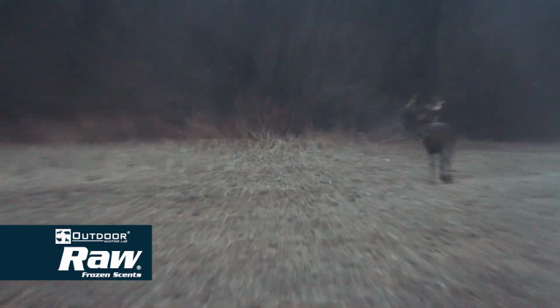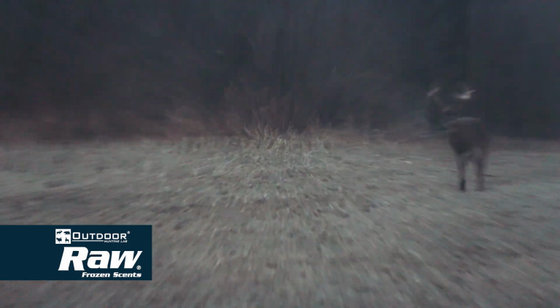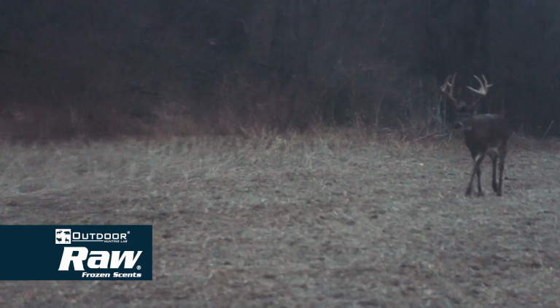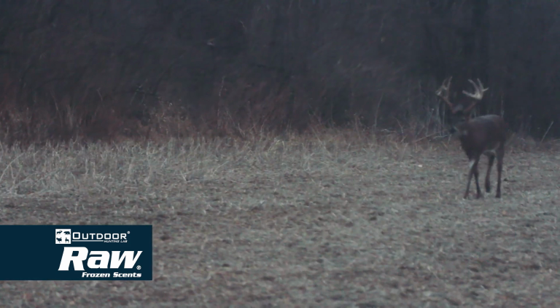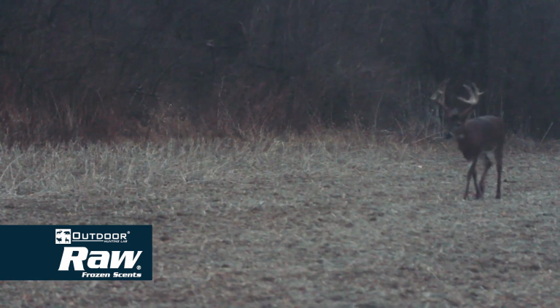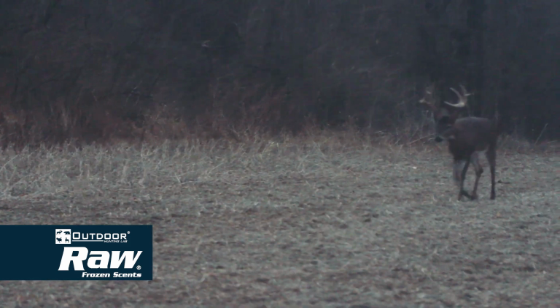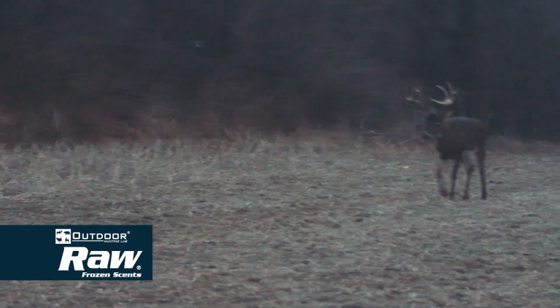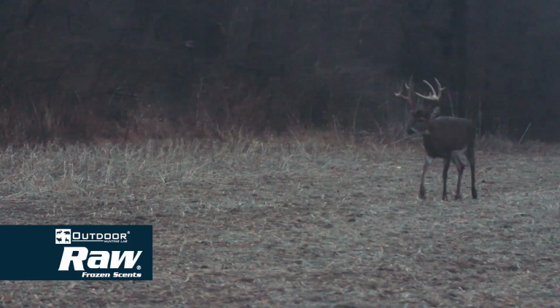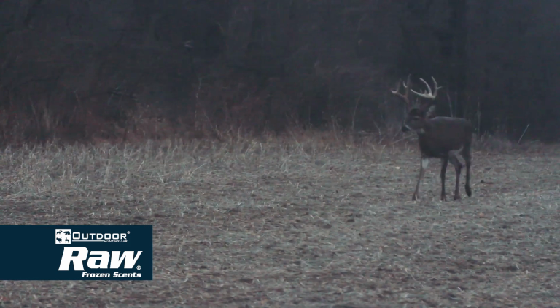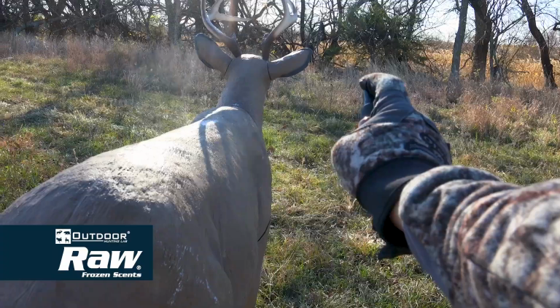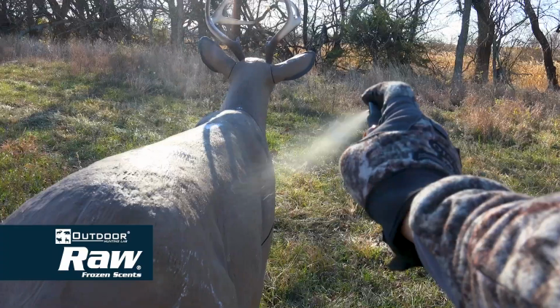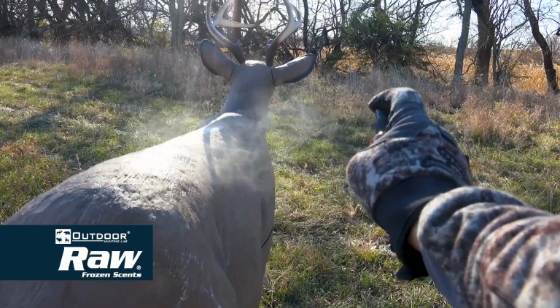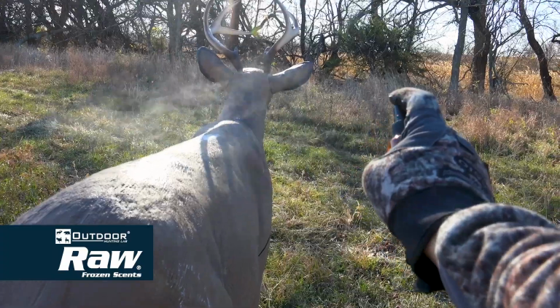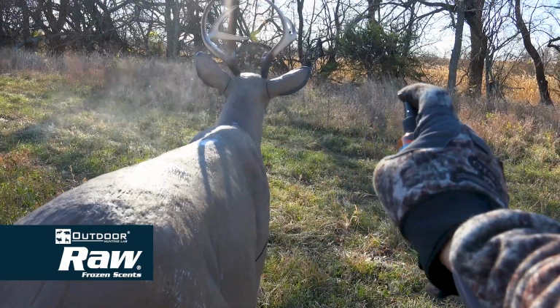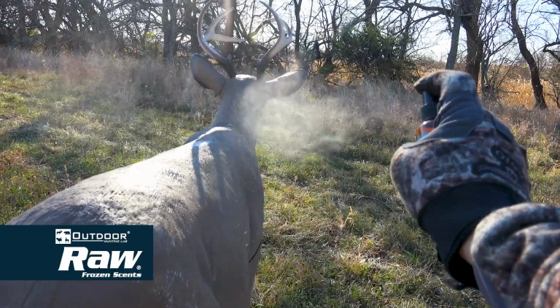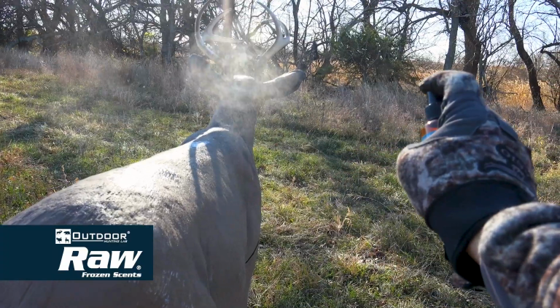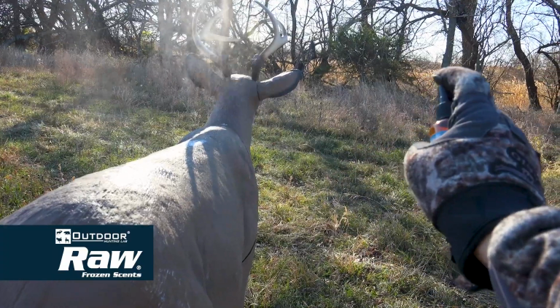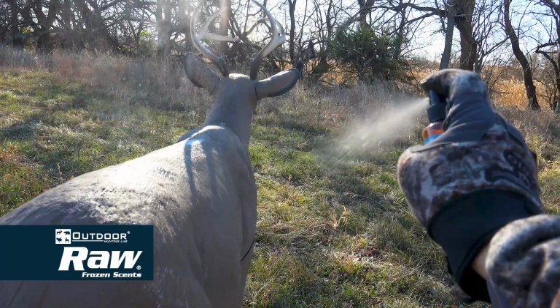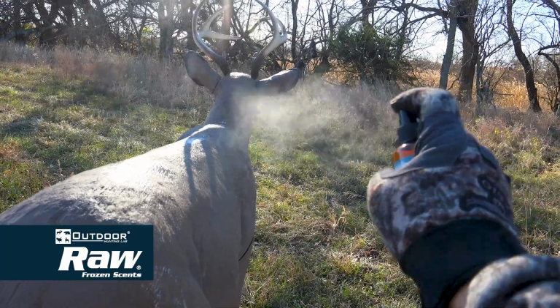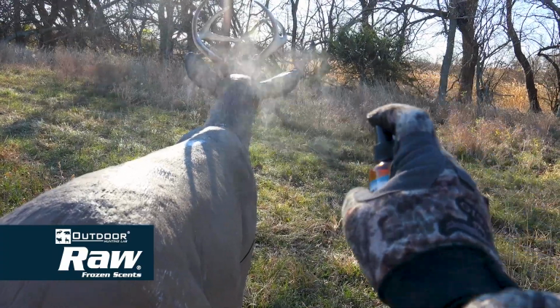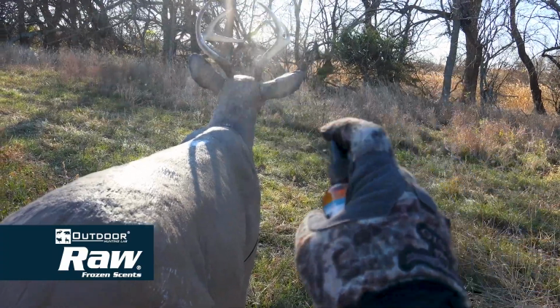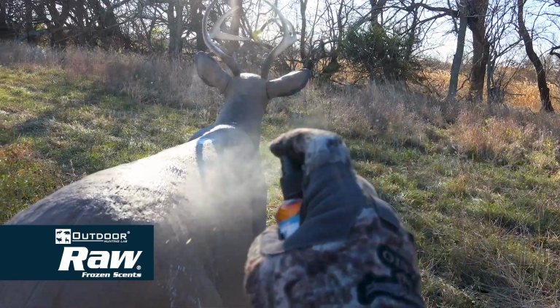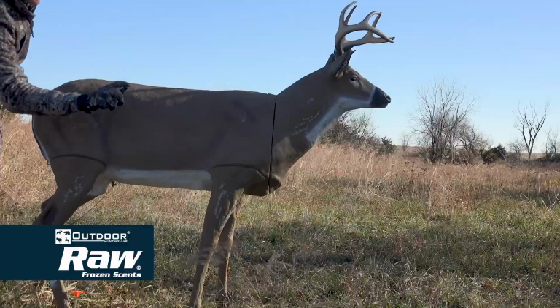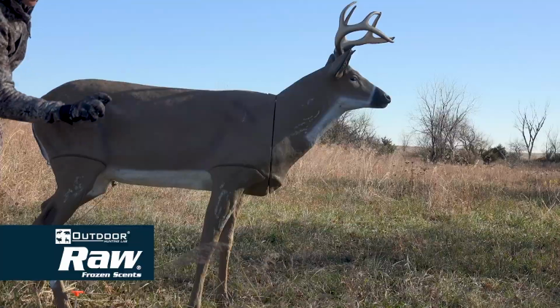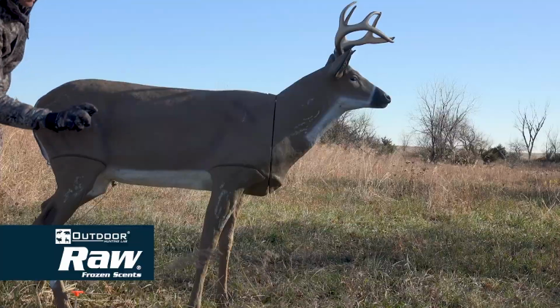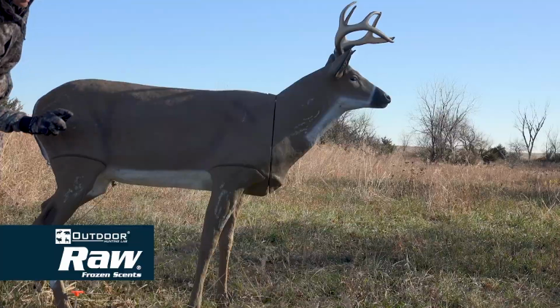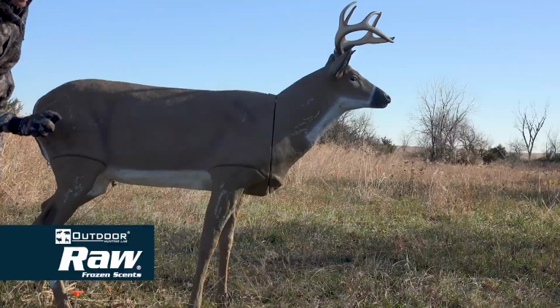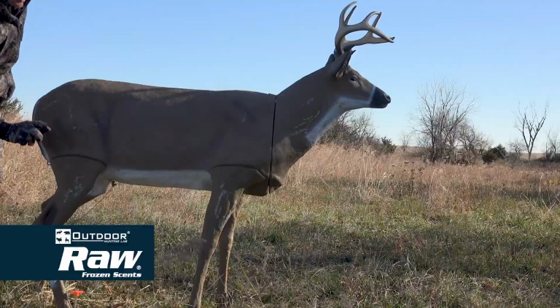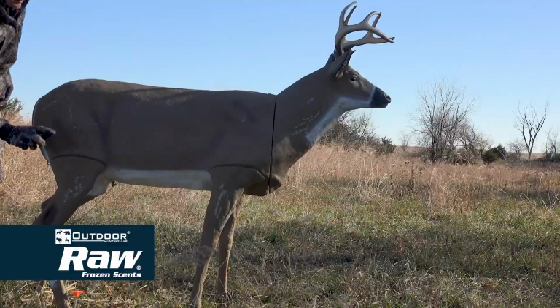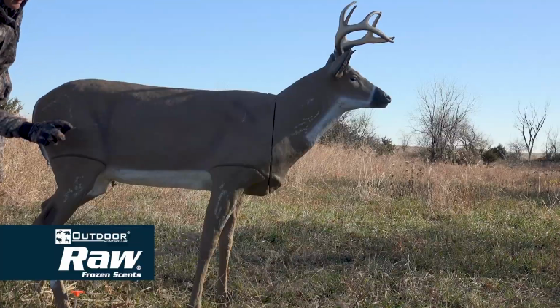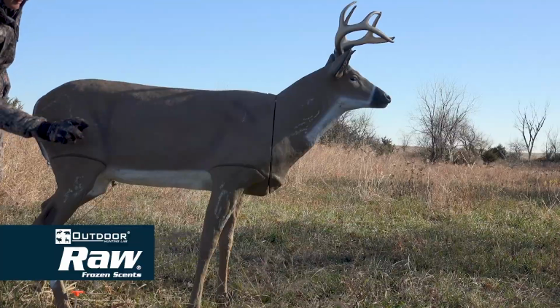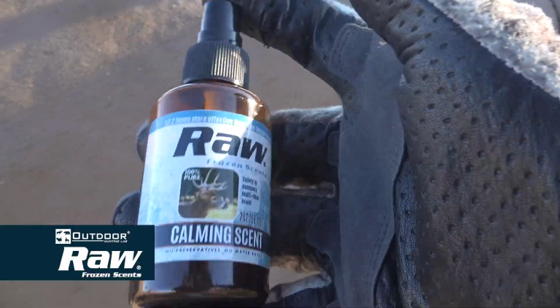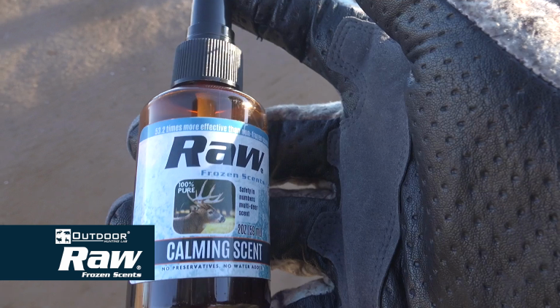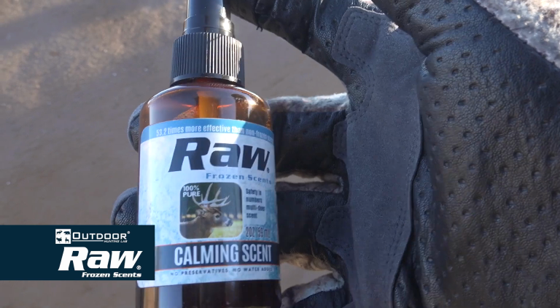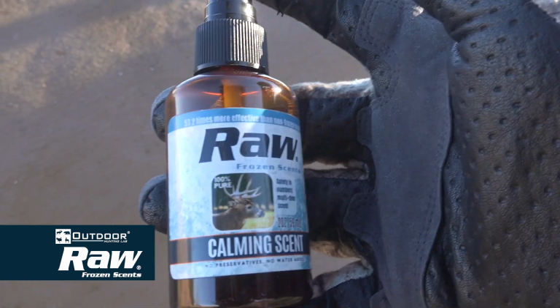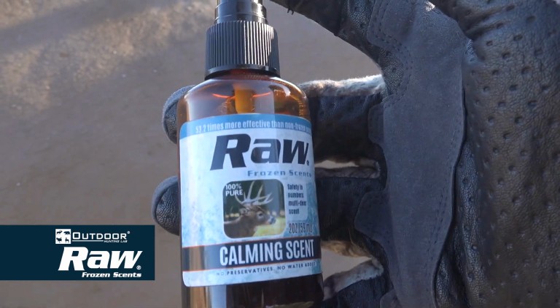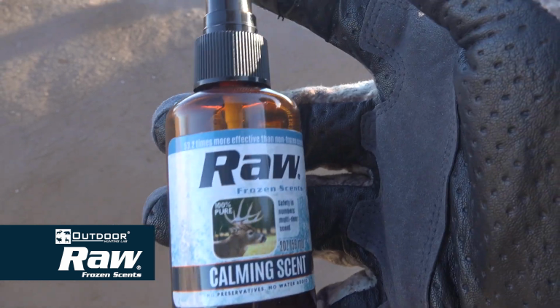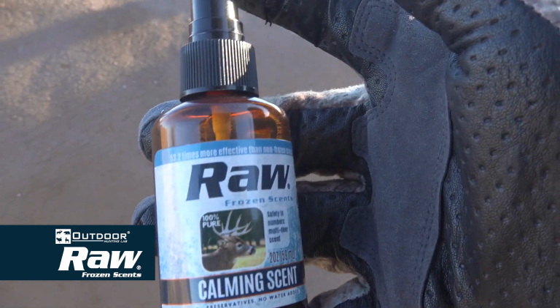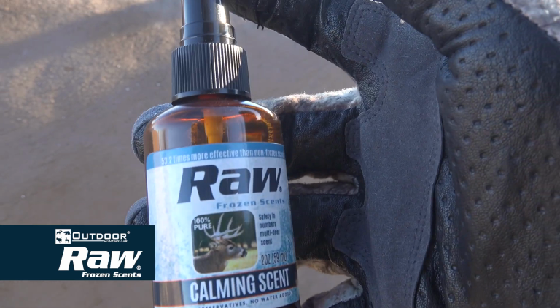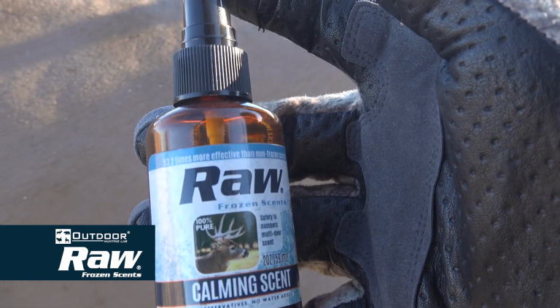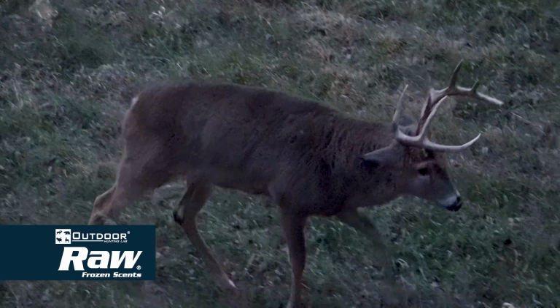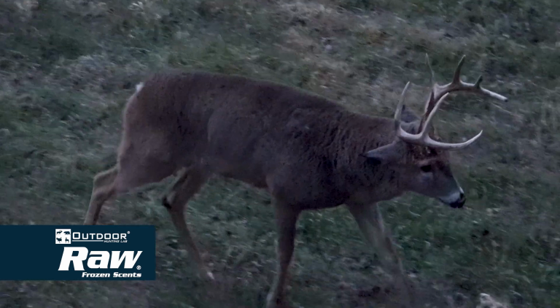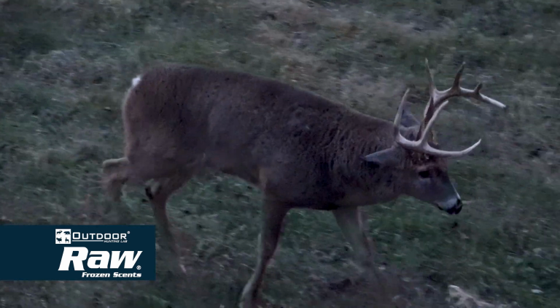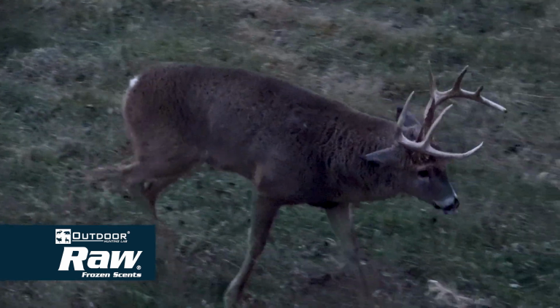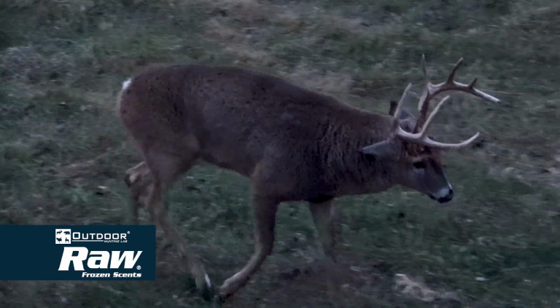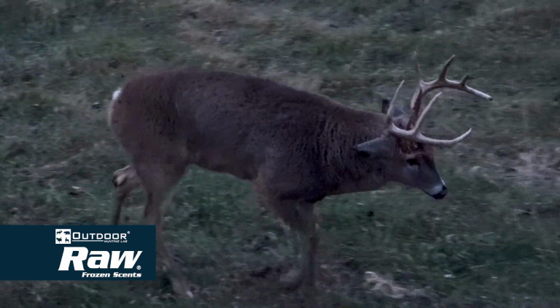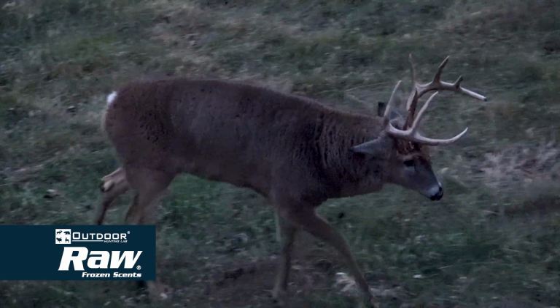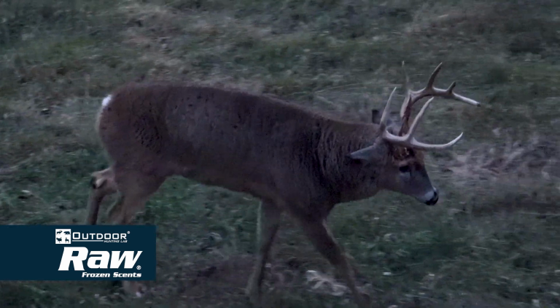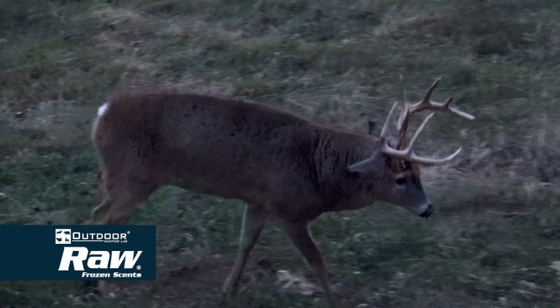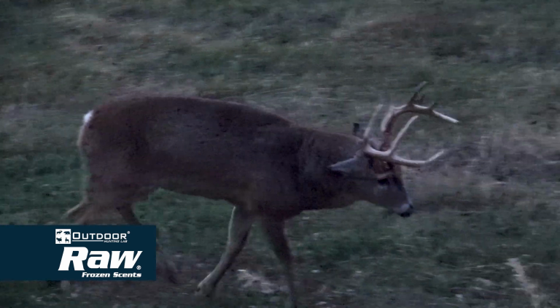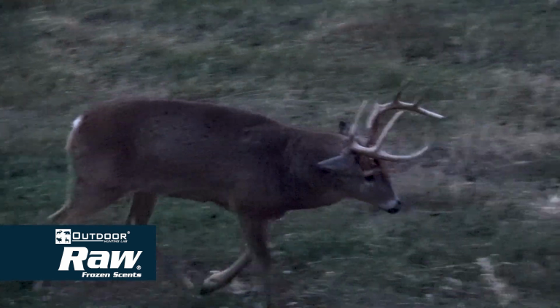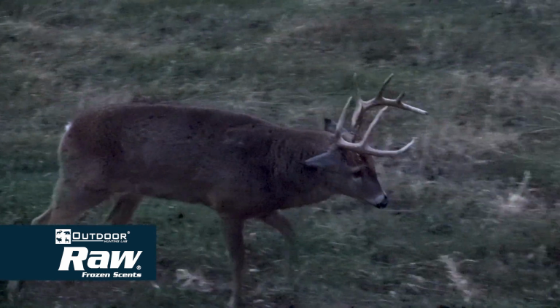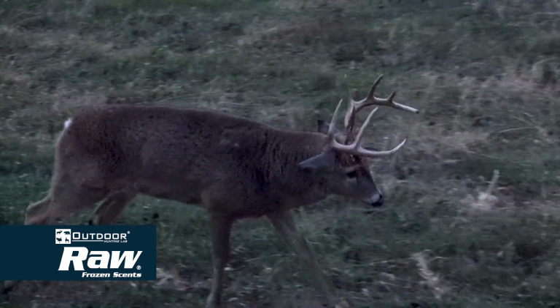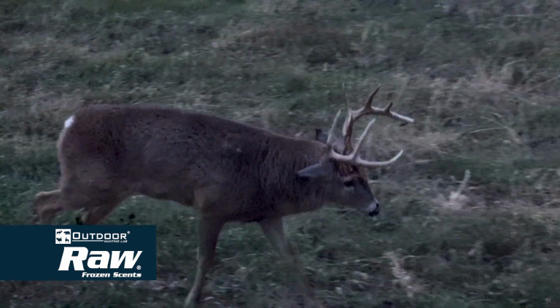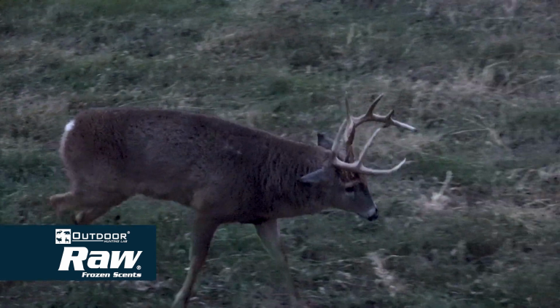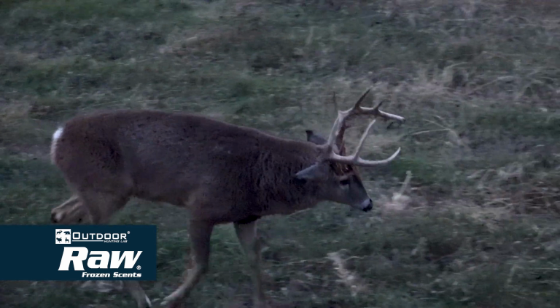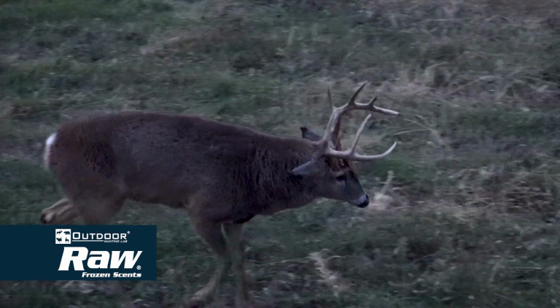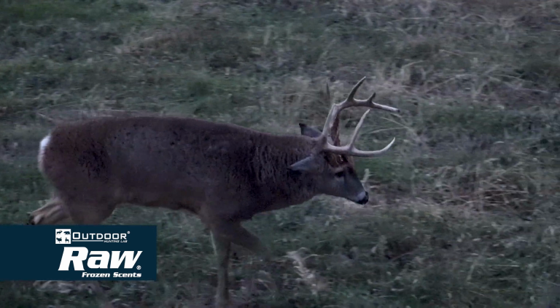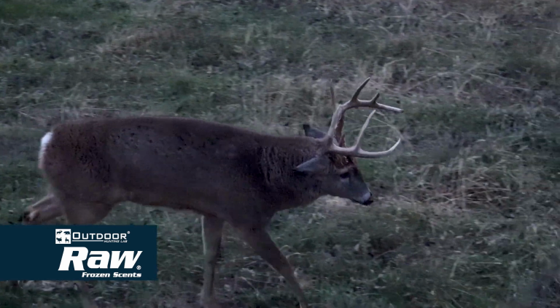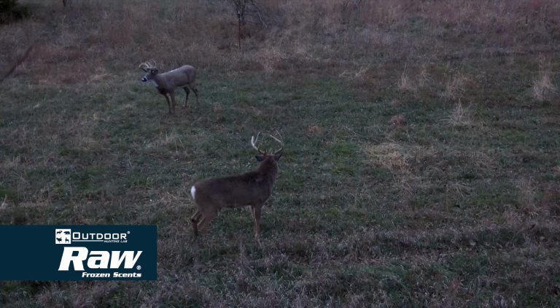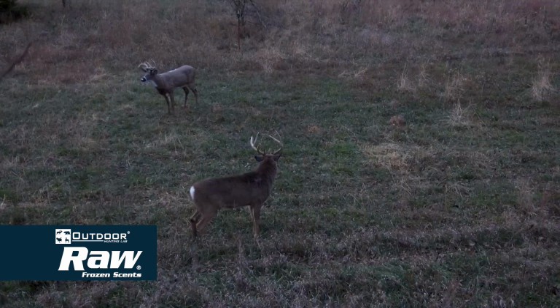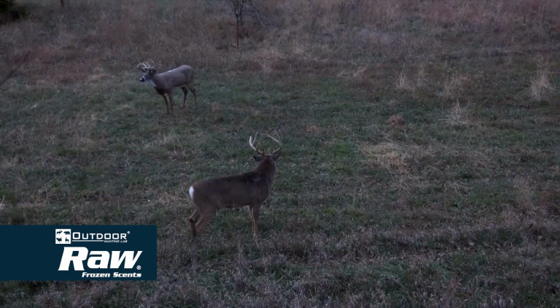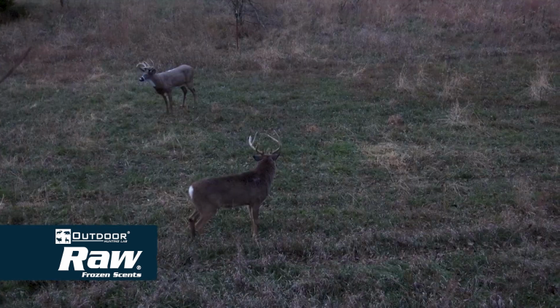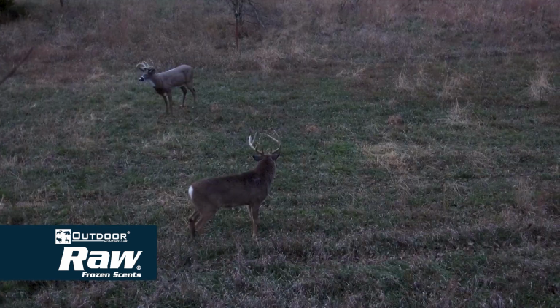Rawl's calming scent contains 100% deer urine and is a natural cover scent that helps keep your deer calm around your stand.